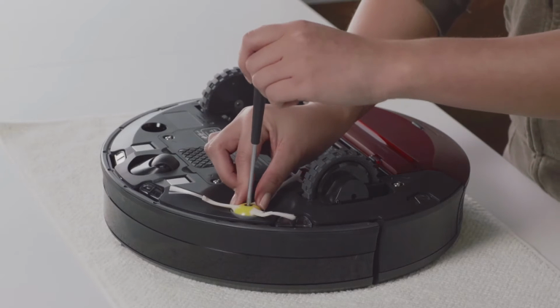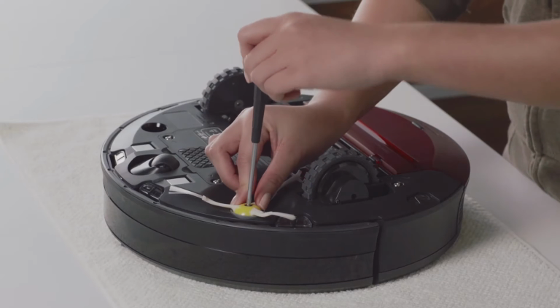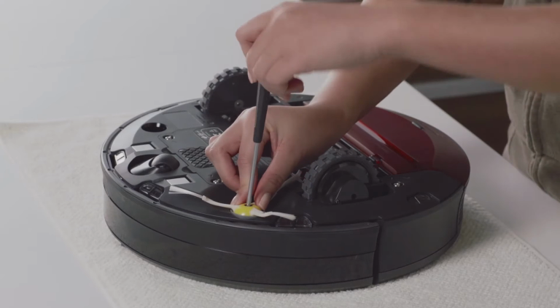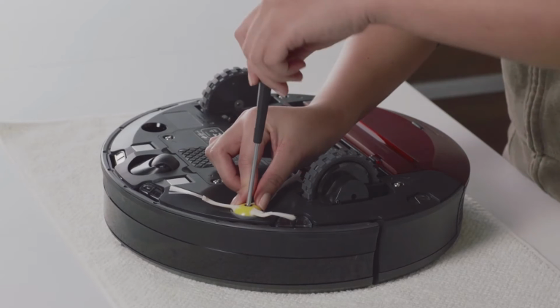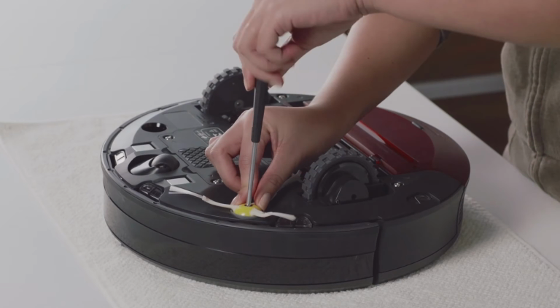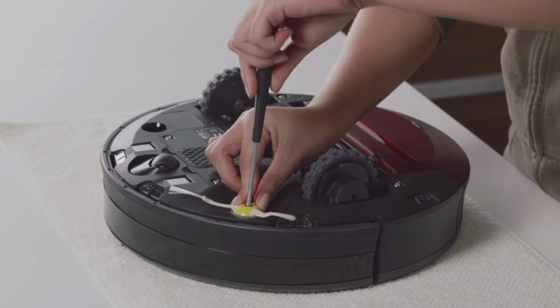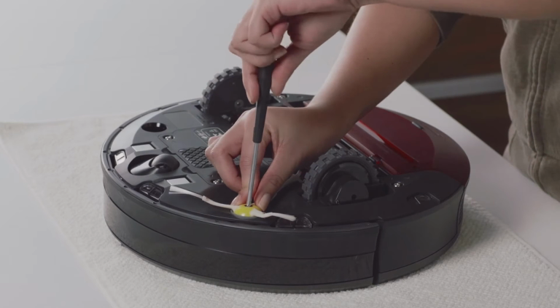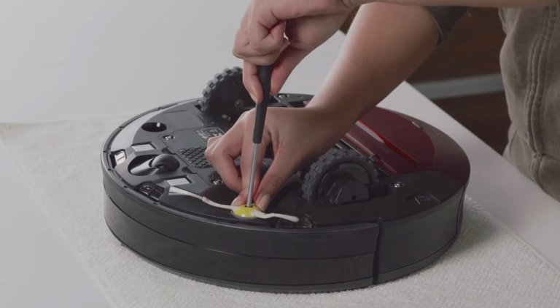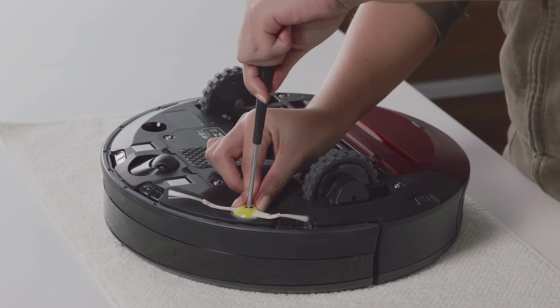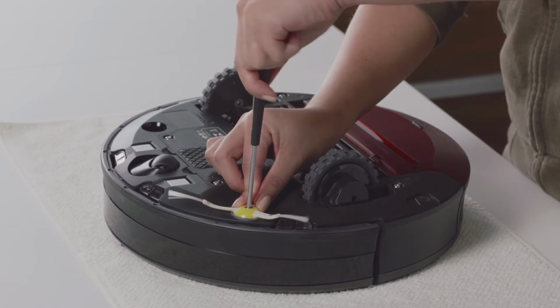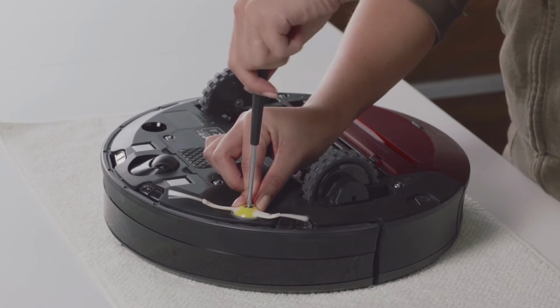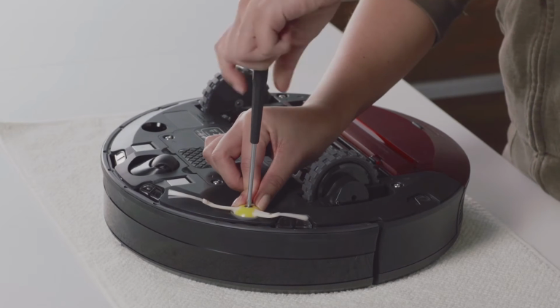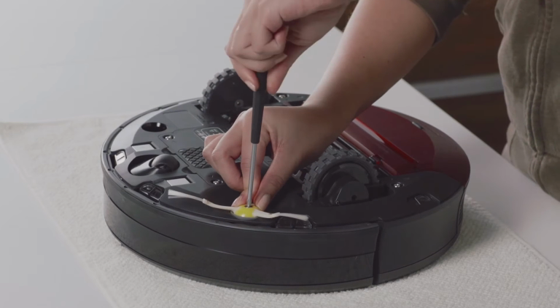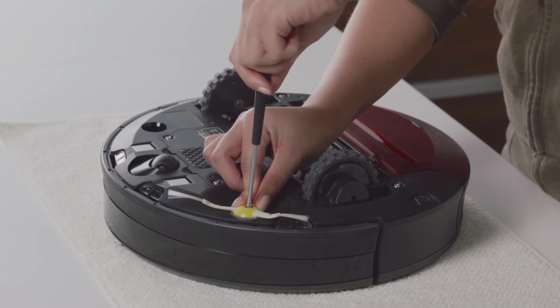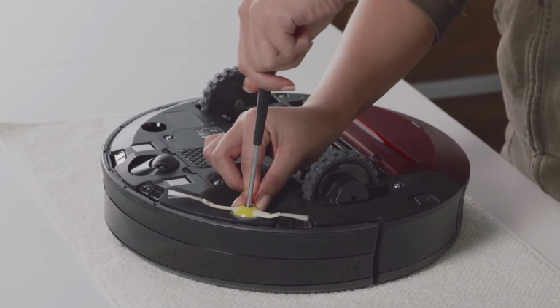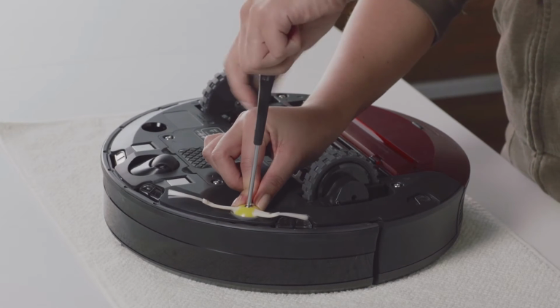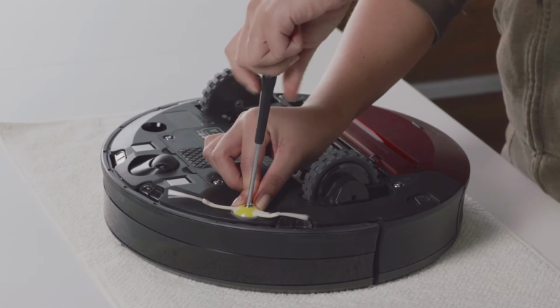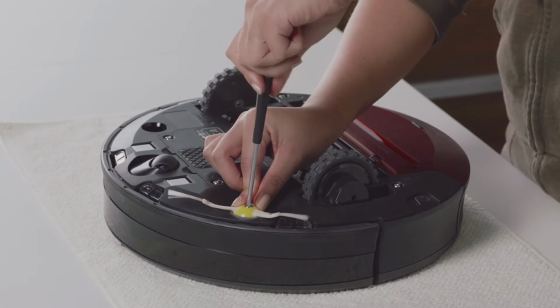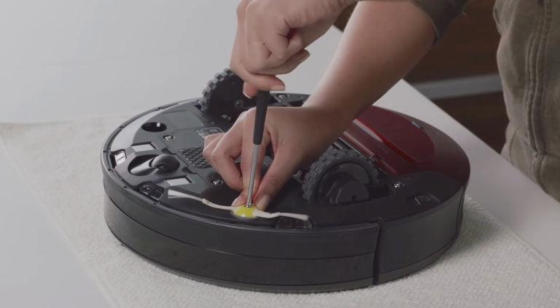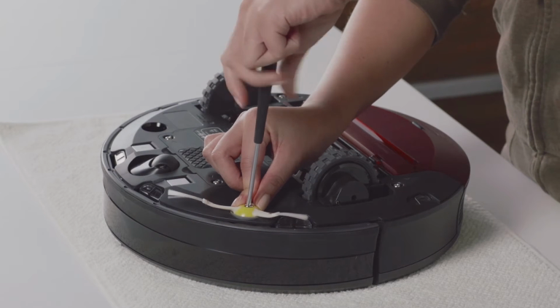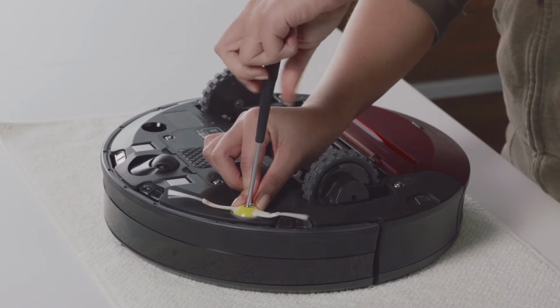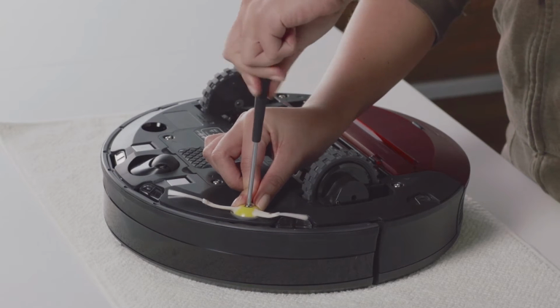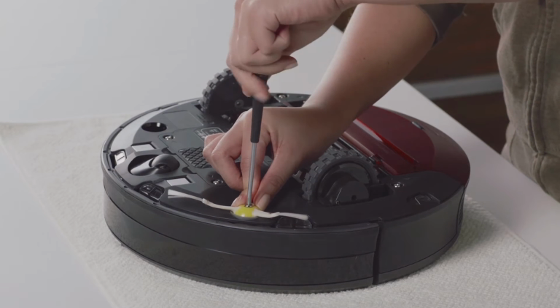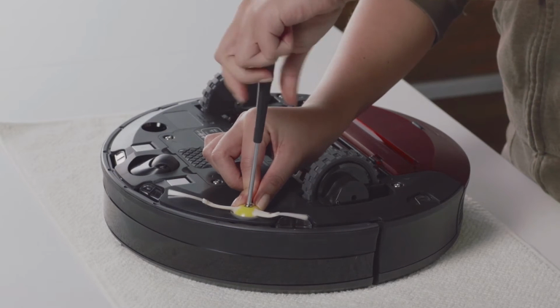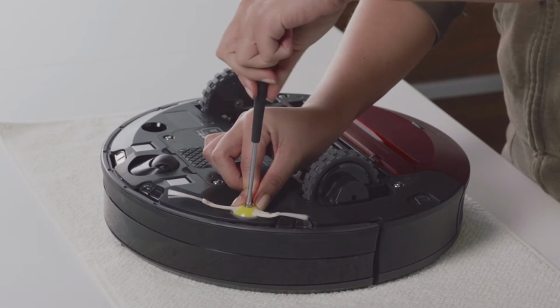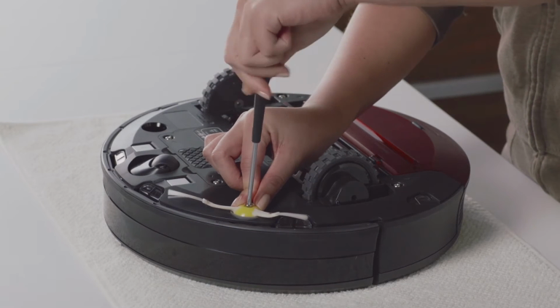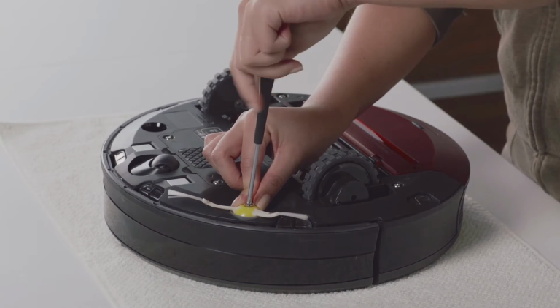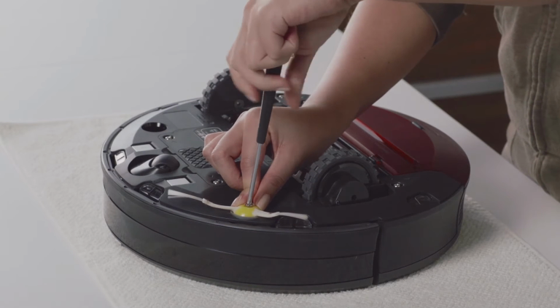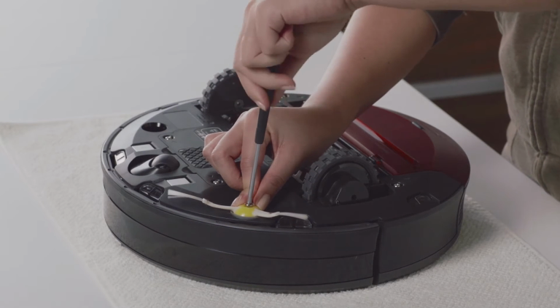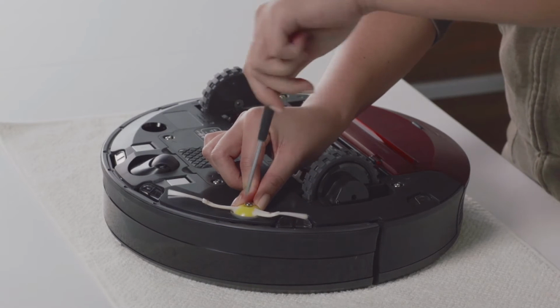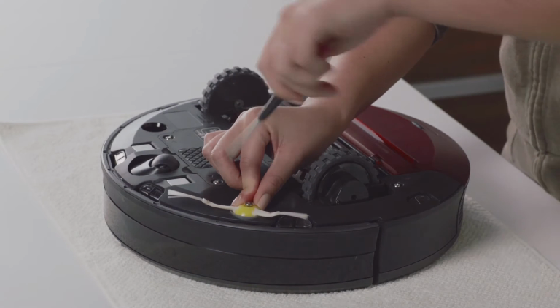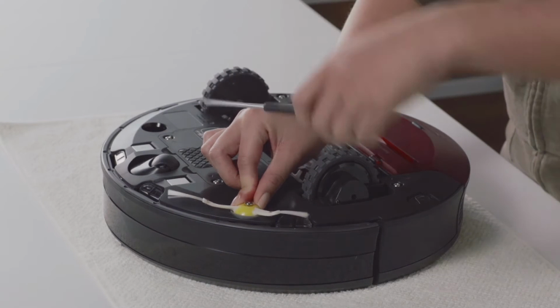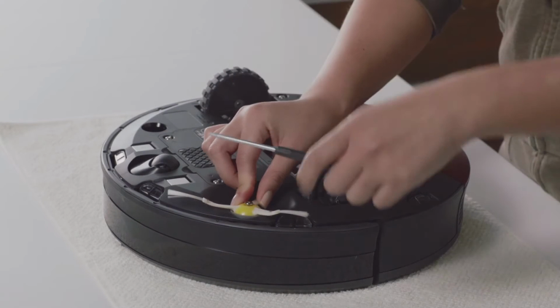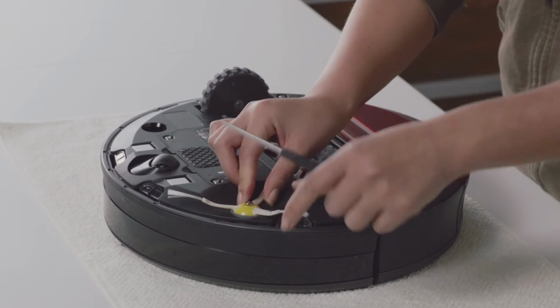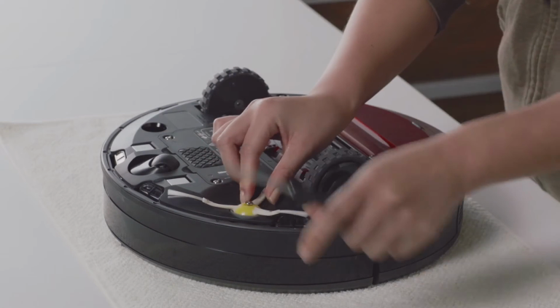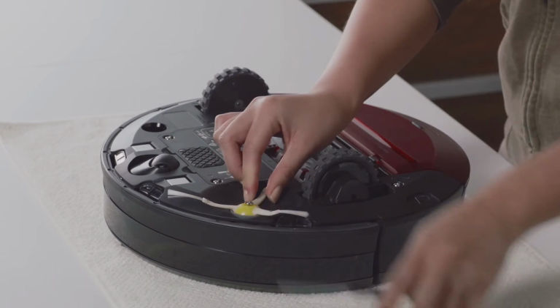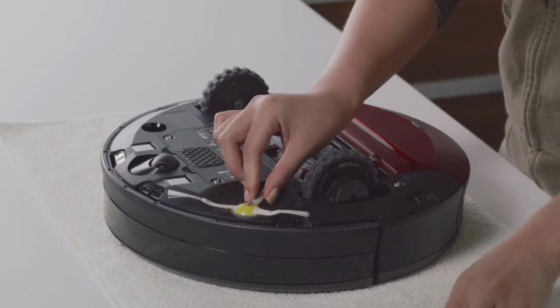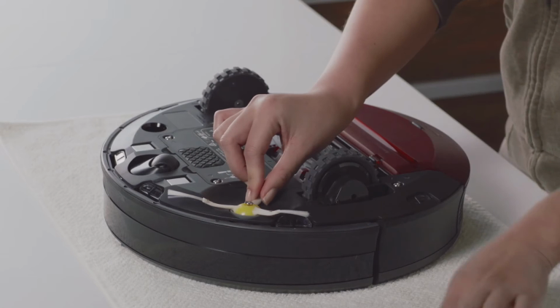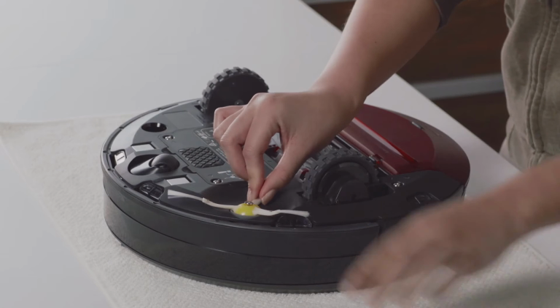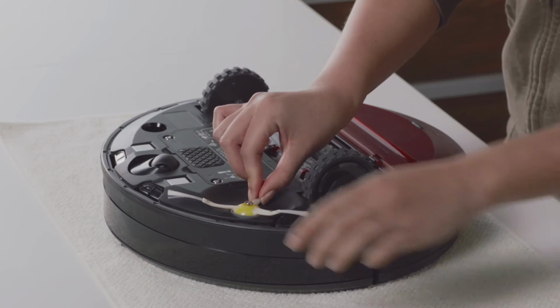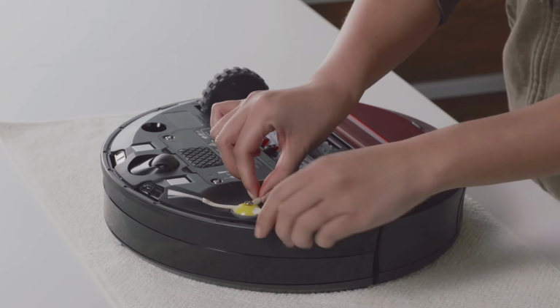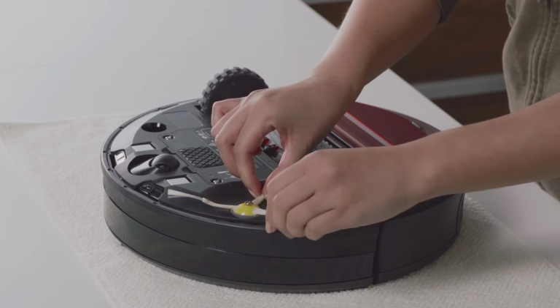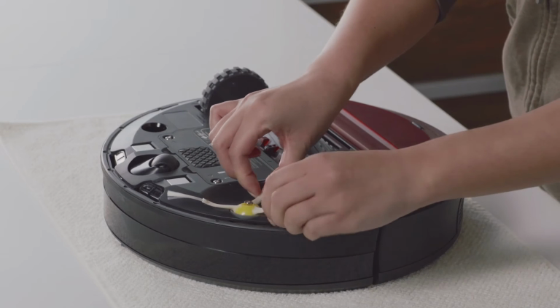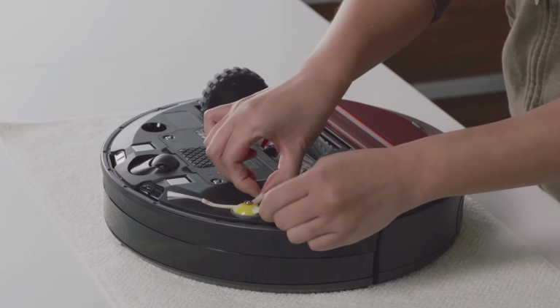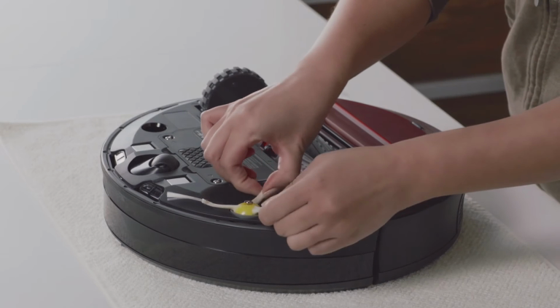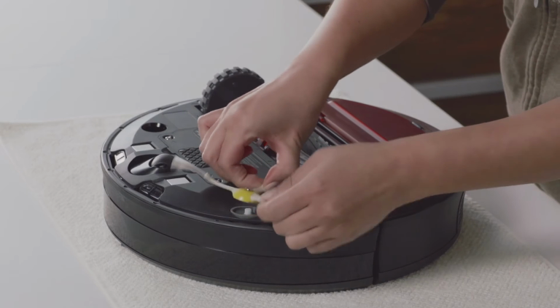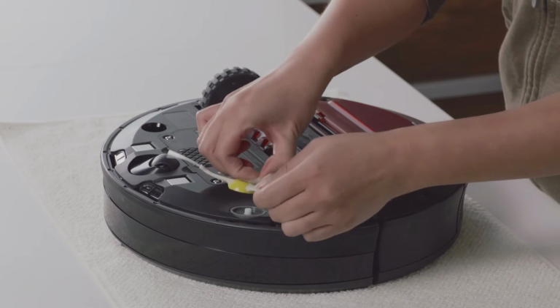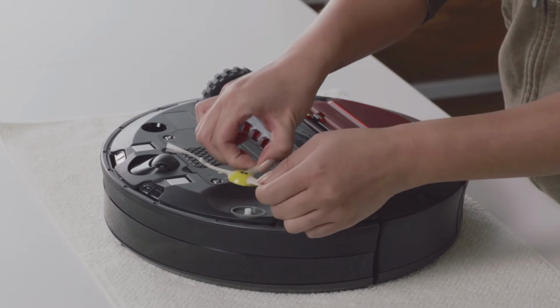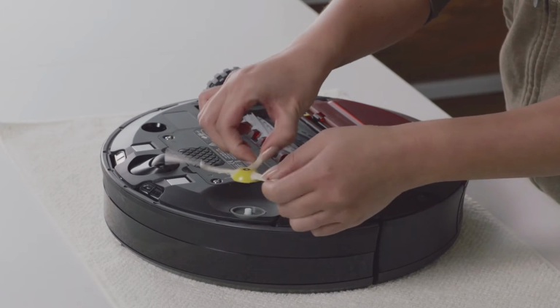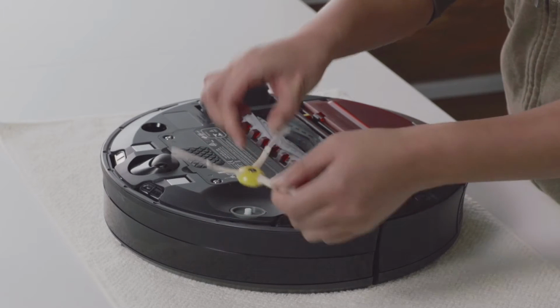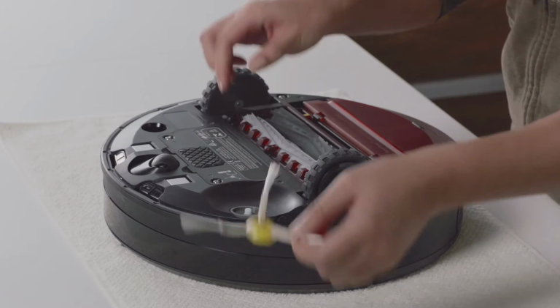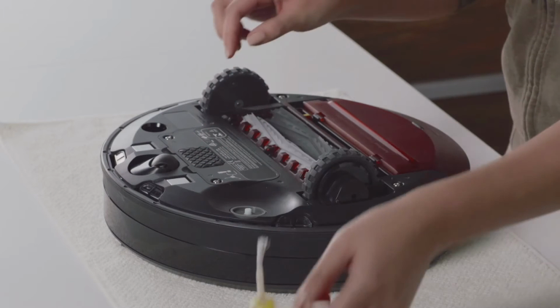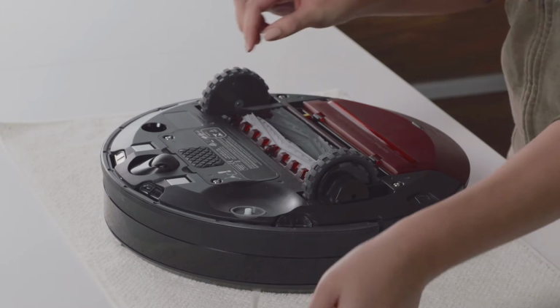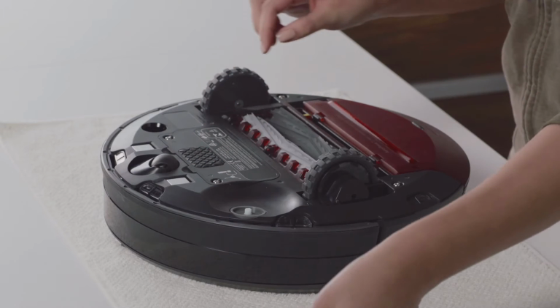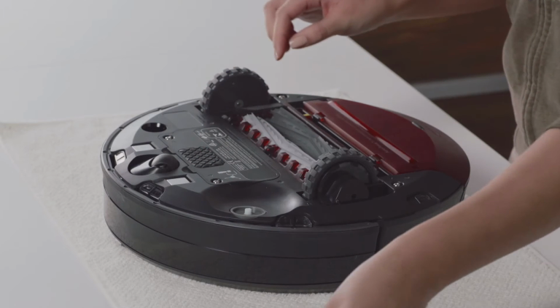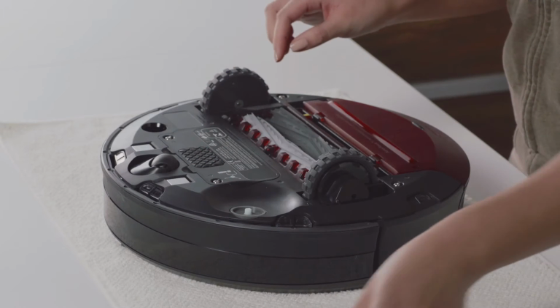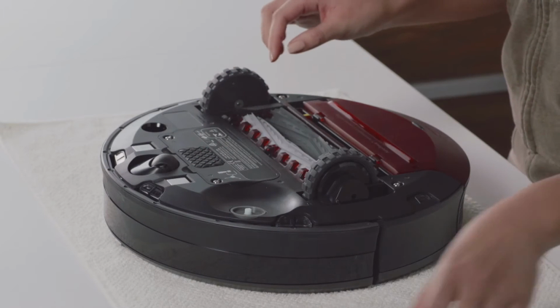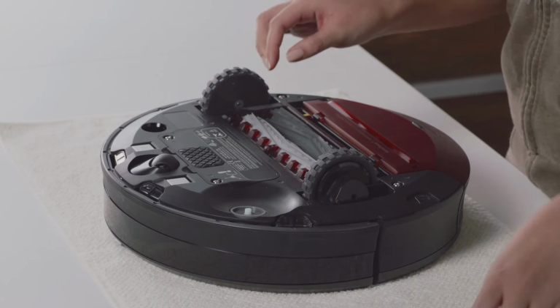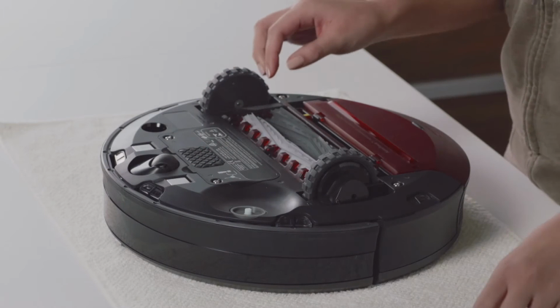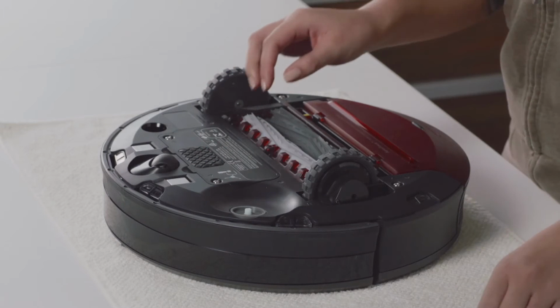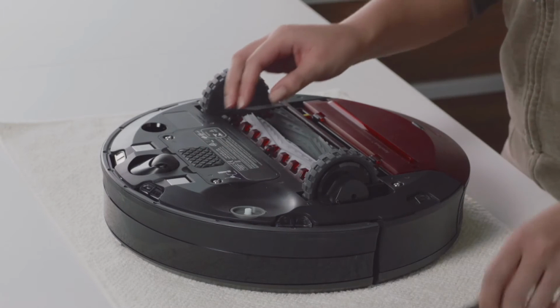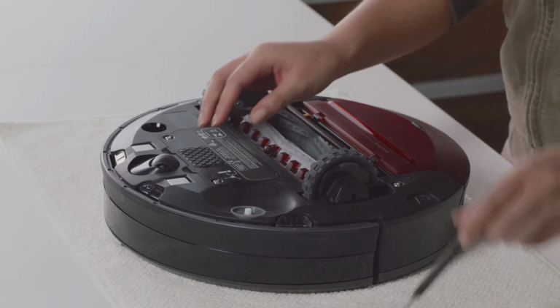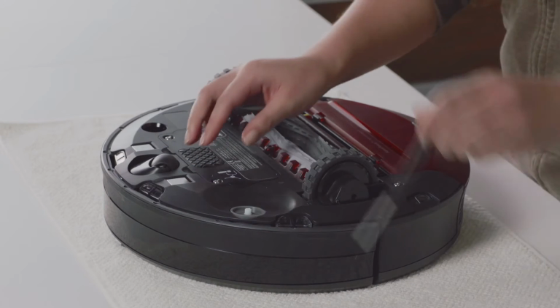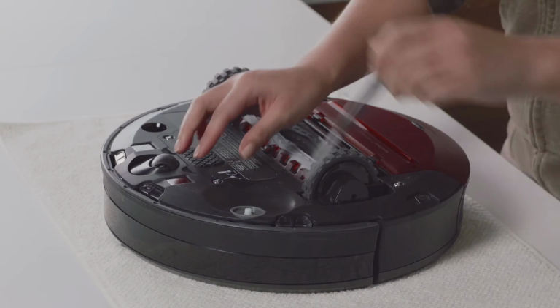To replace Roomba's side brush module, unscrew the side brush screw with a screwdriver or coin and remove the side brush.